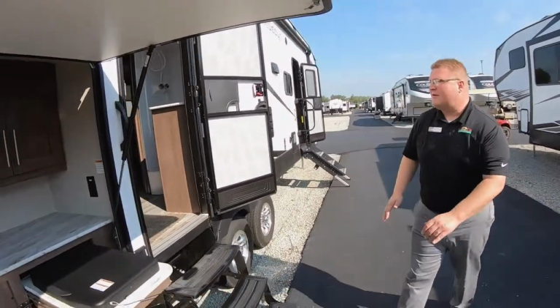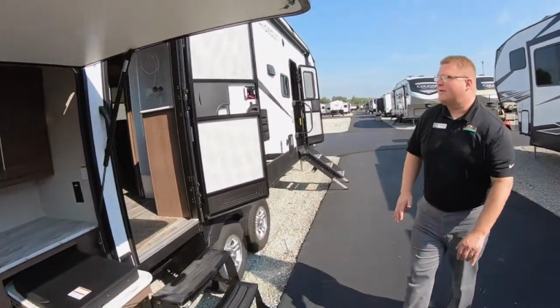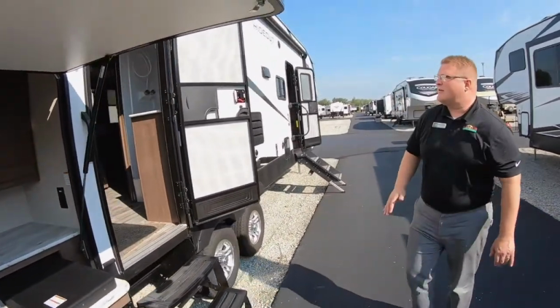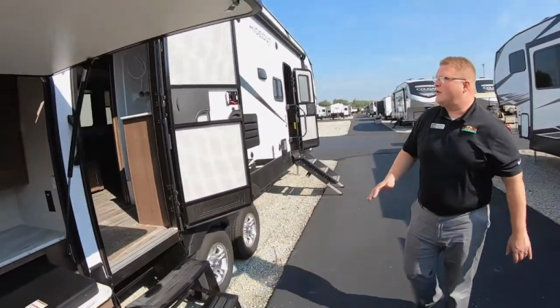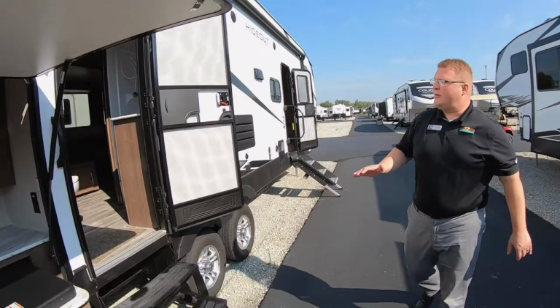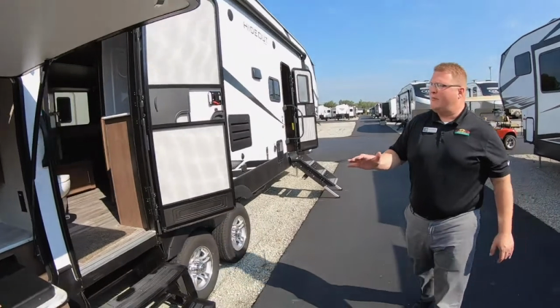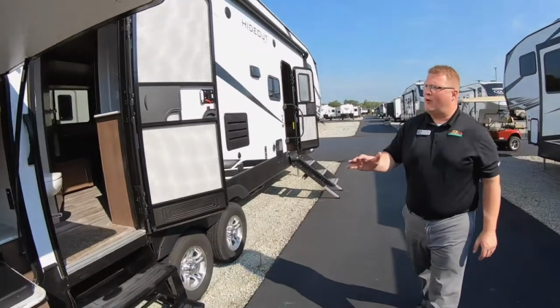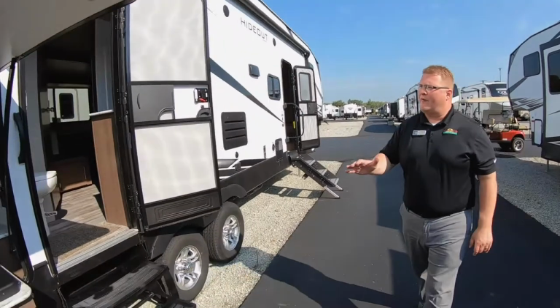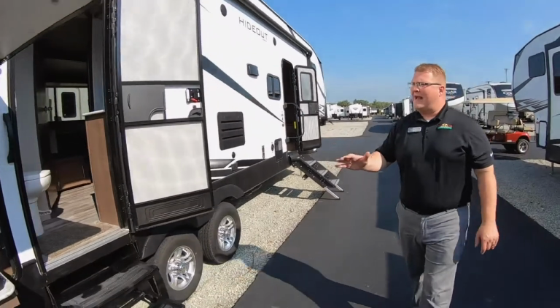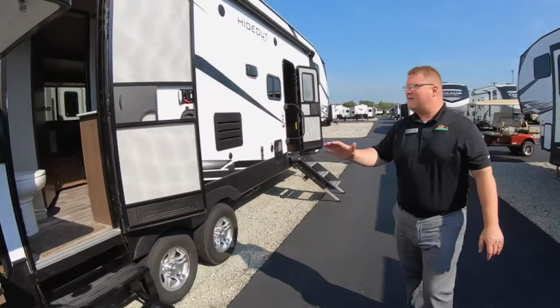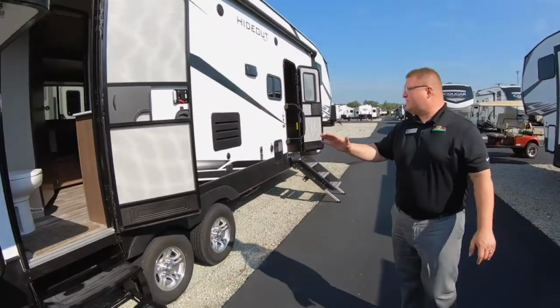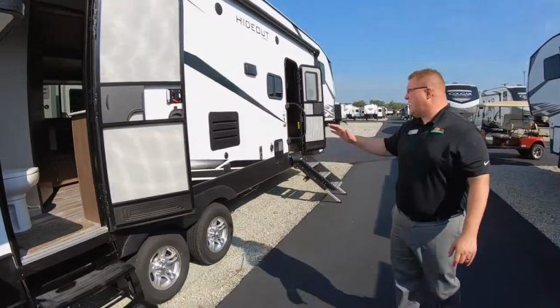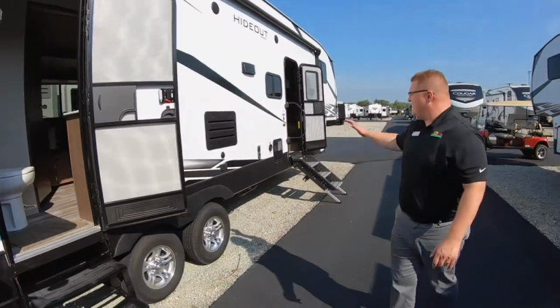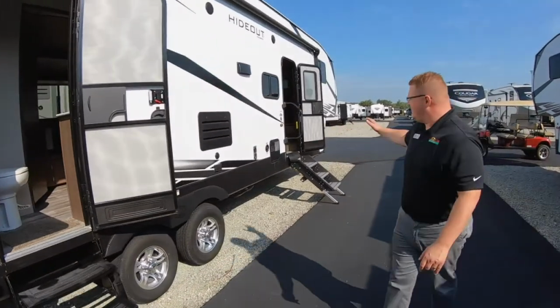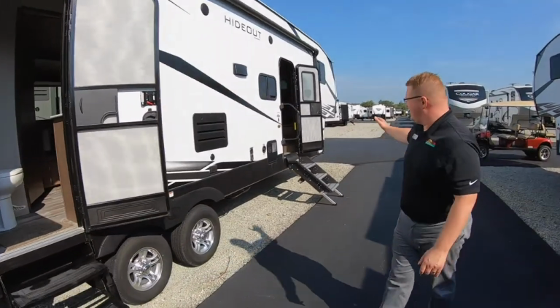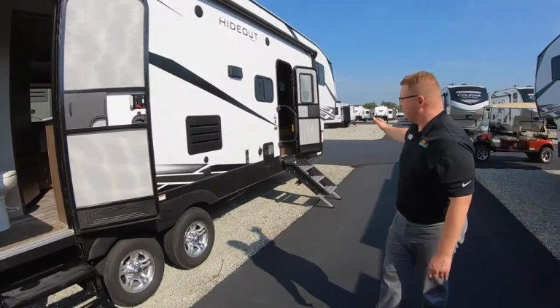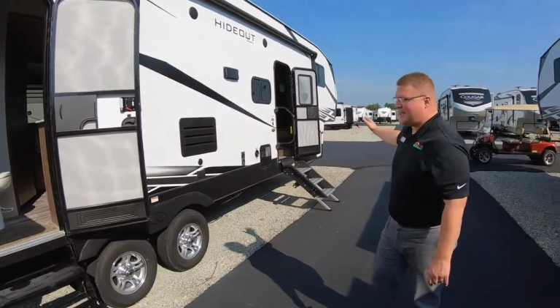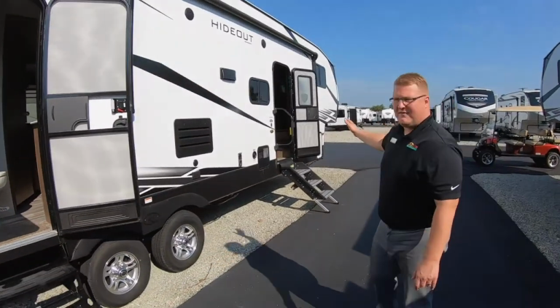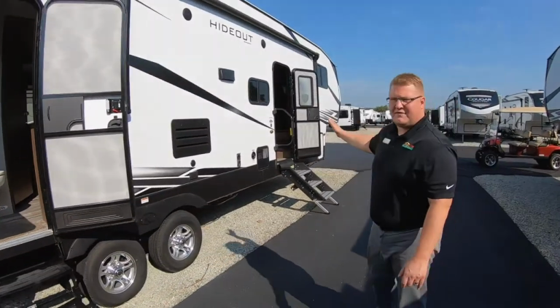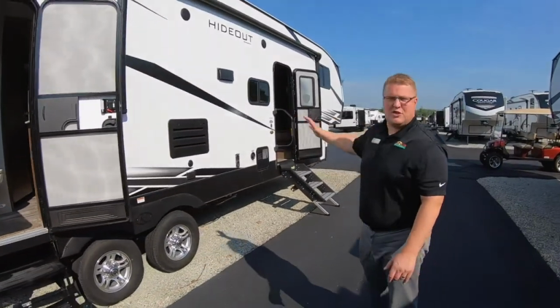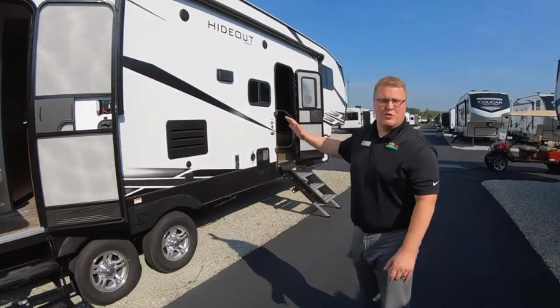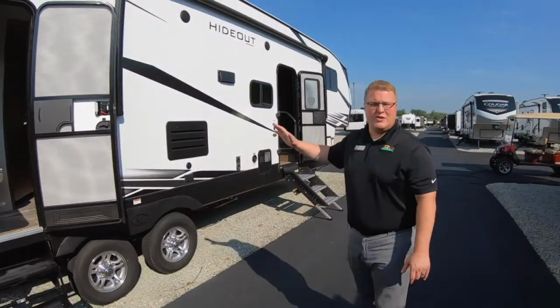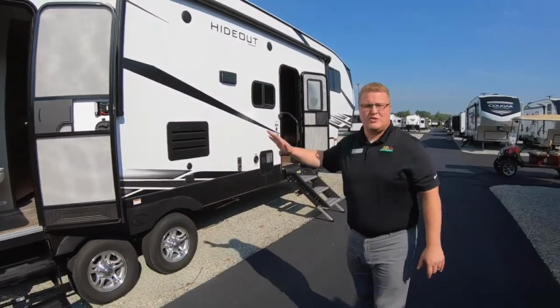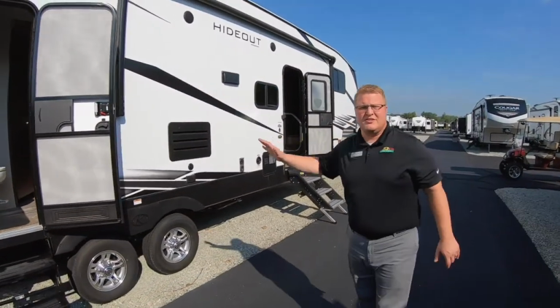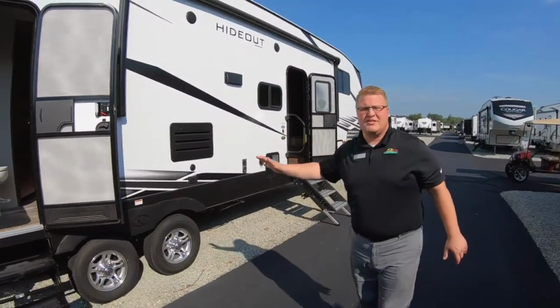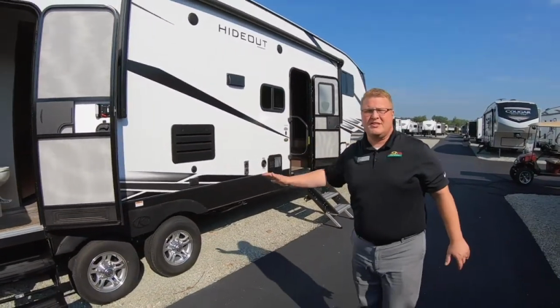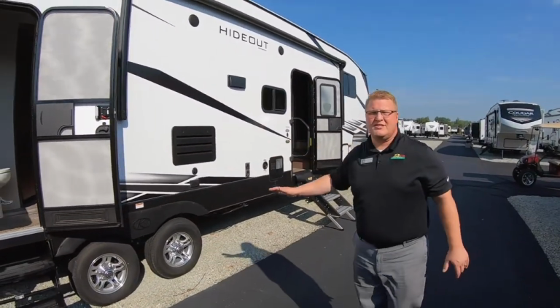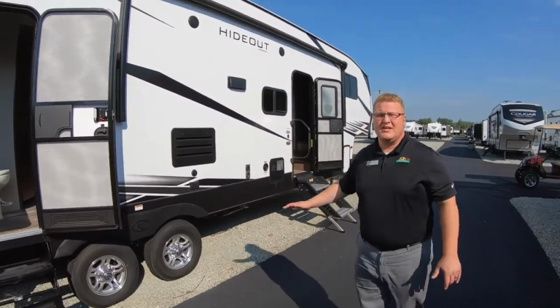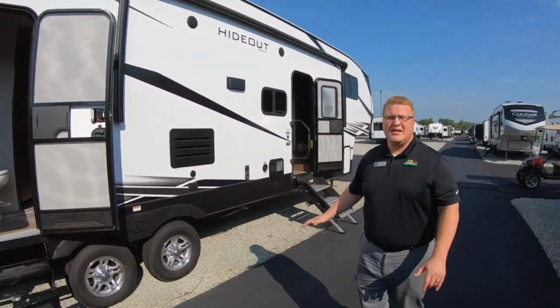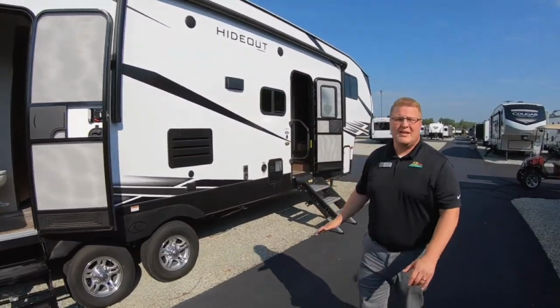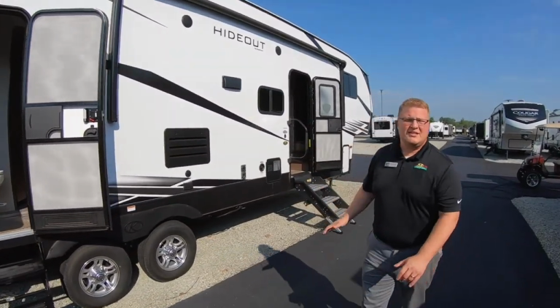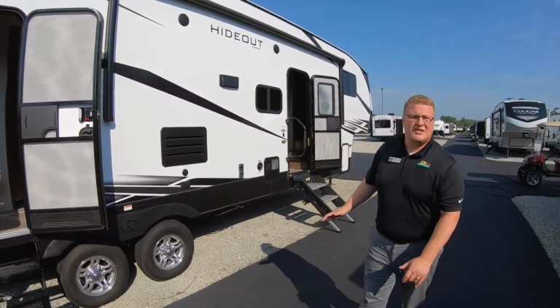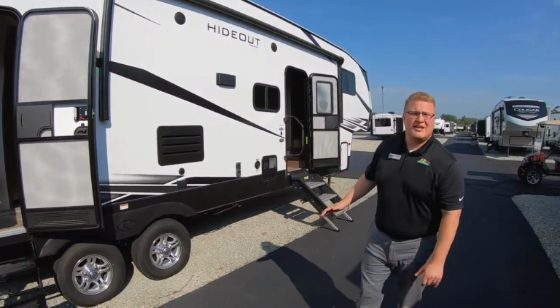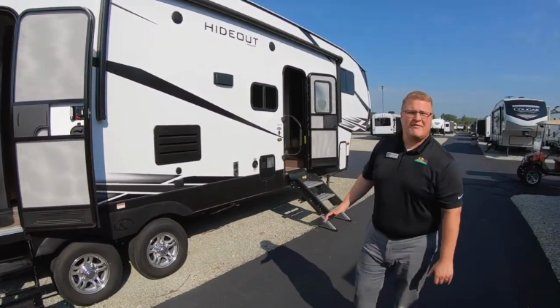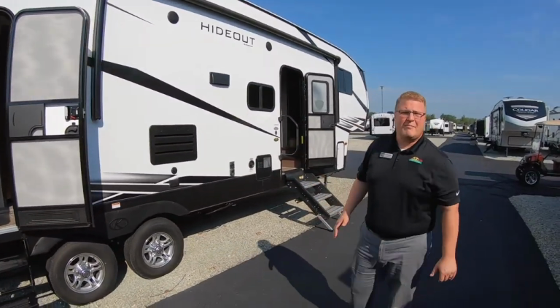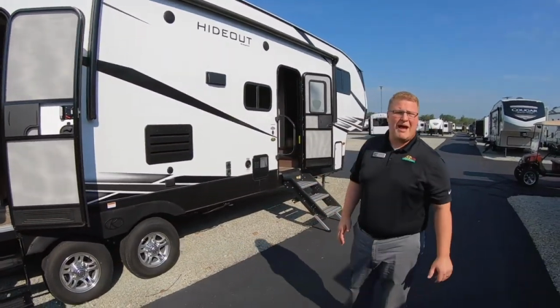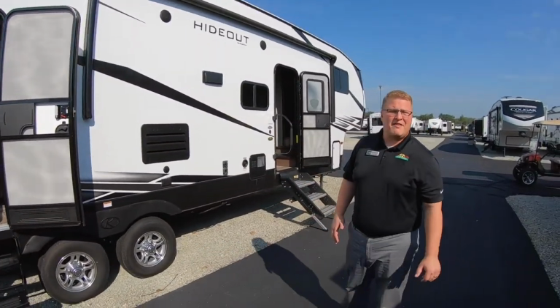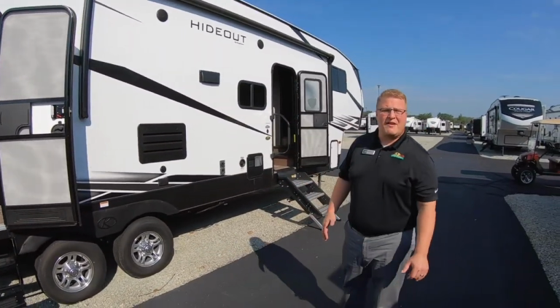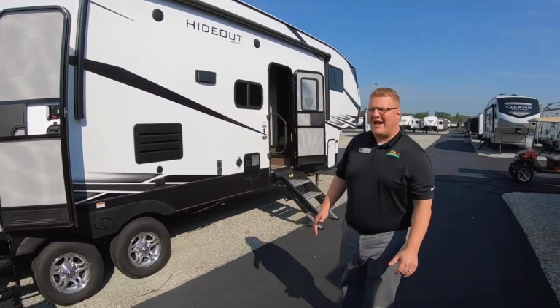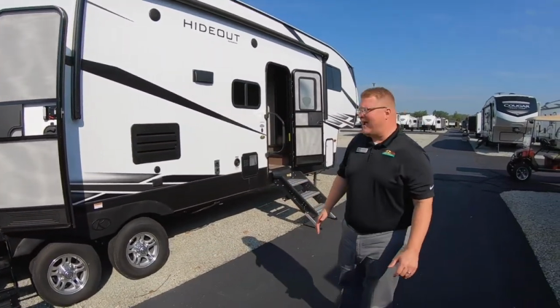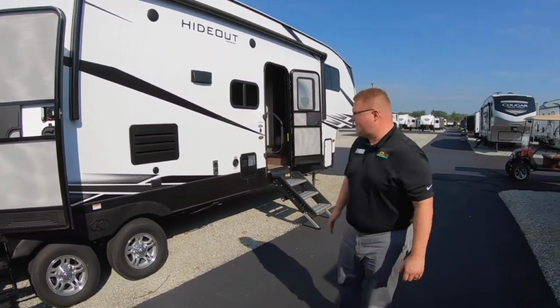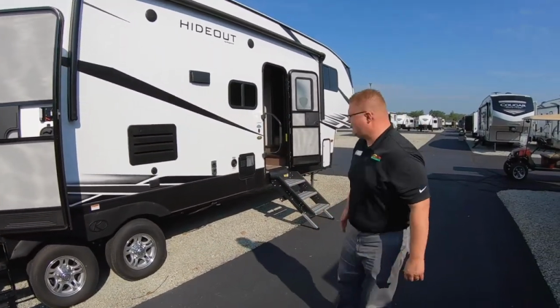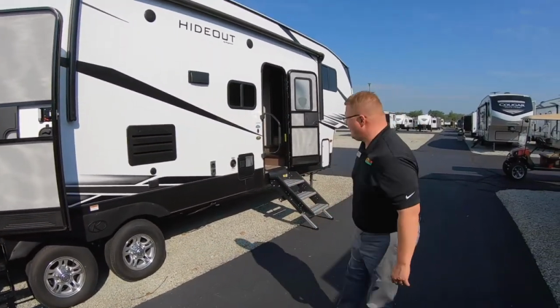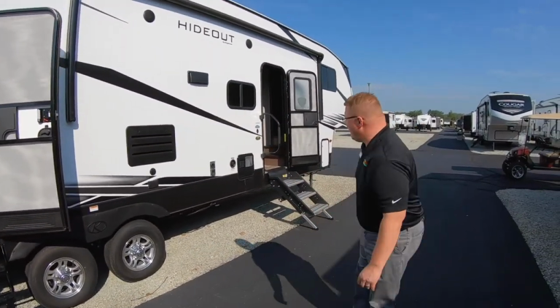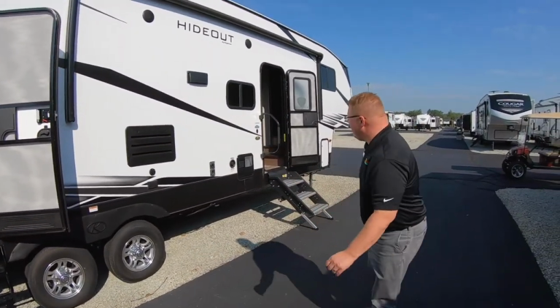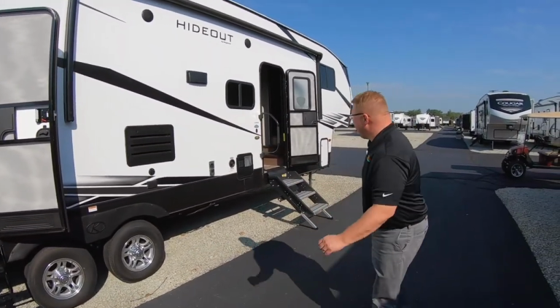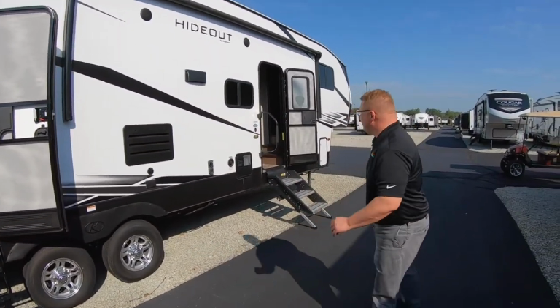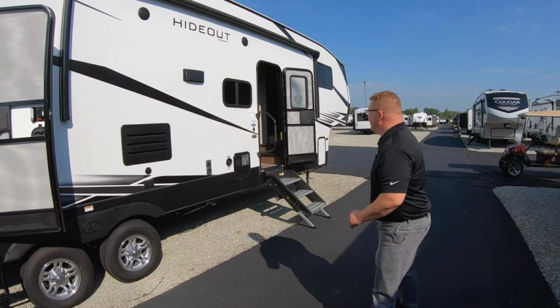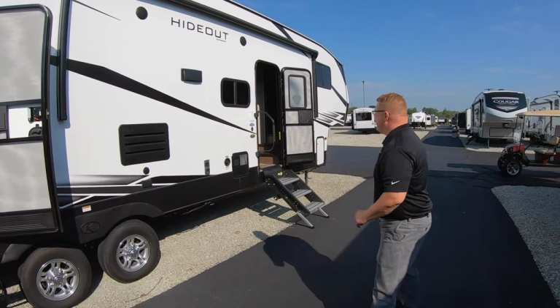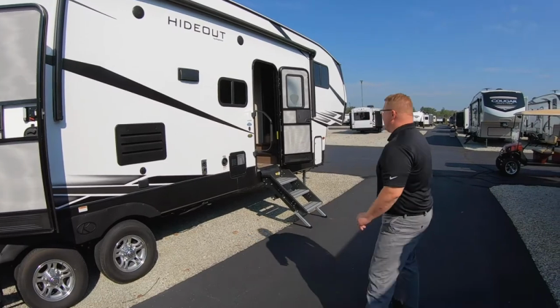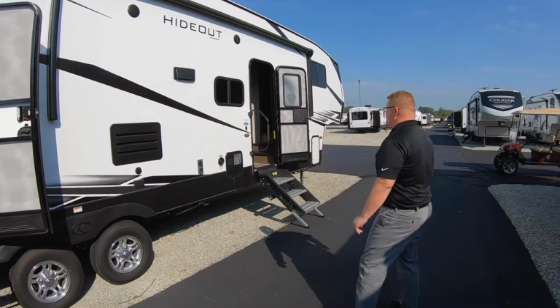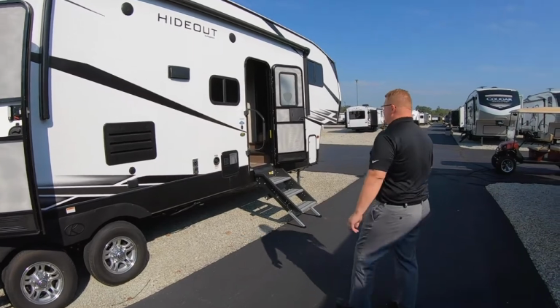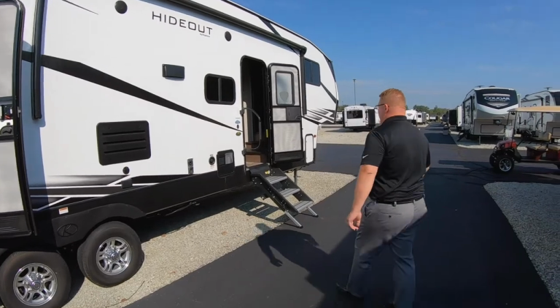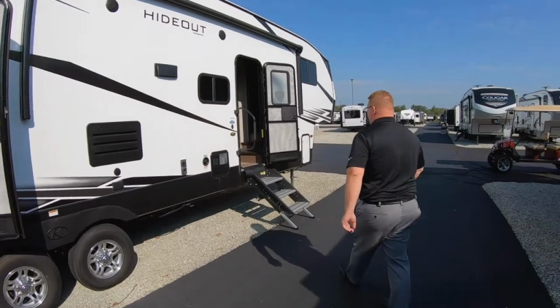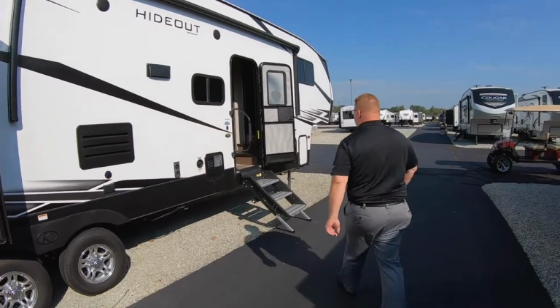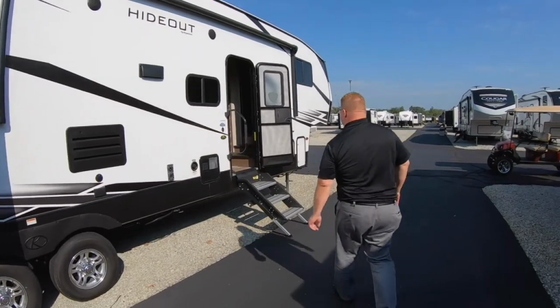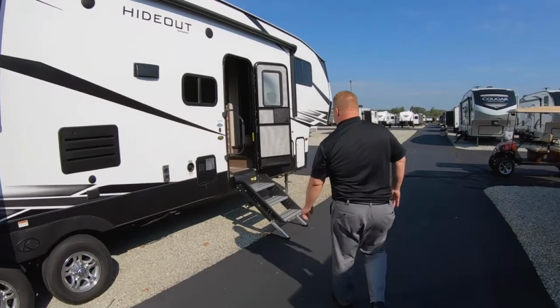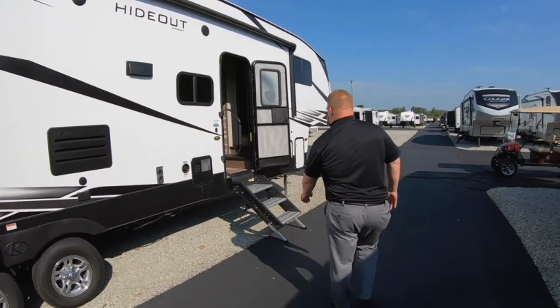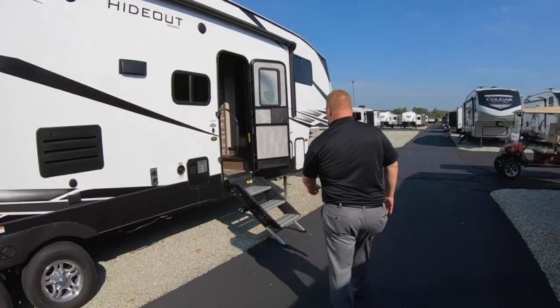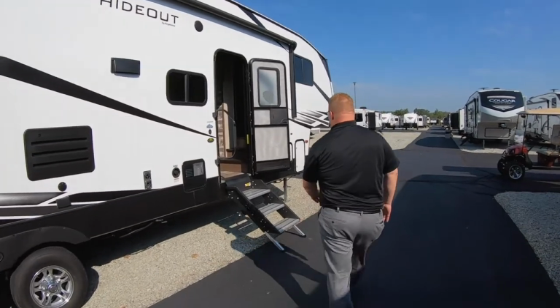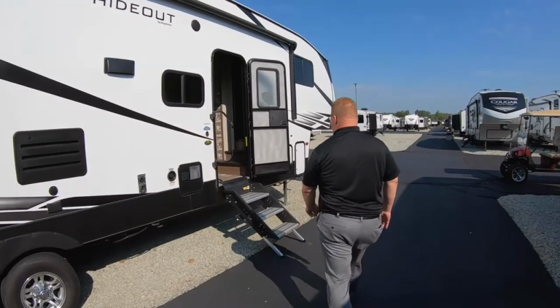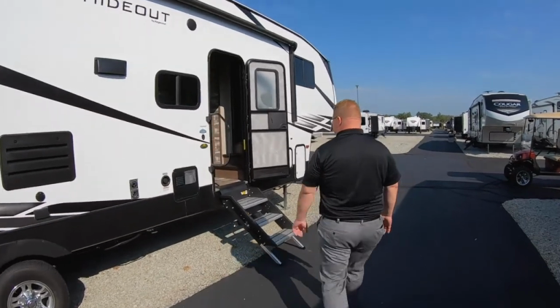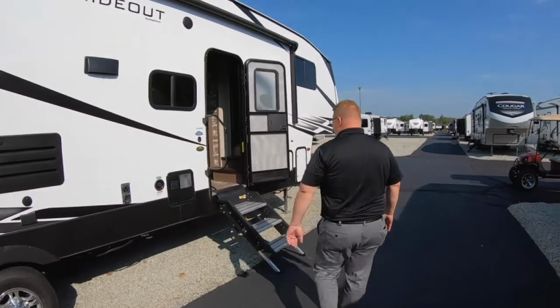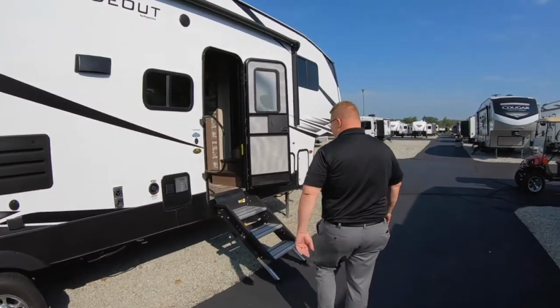A little bit more on the outside — this does have two entrances and does have a bath and a half as well. So we'll step on inside.